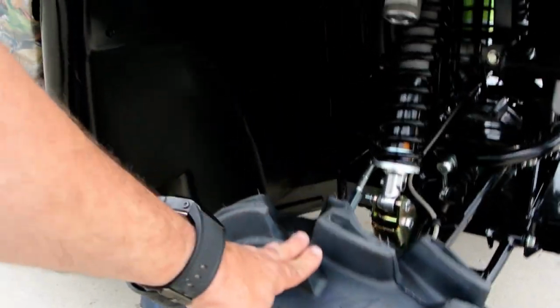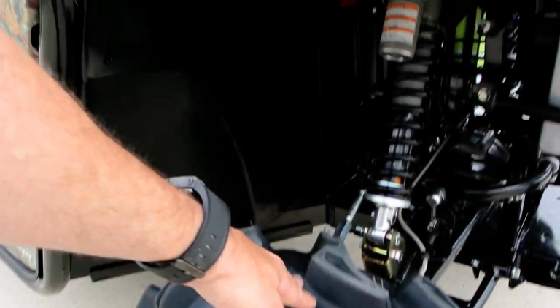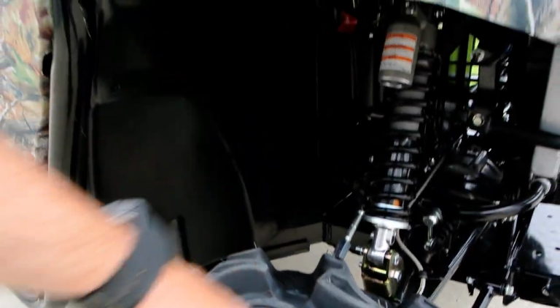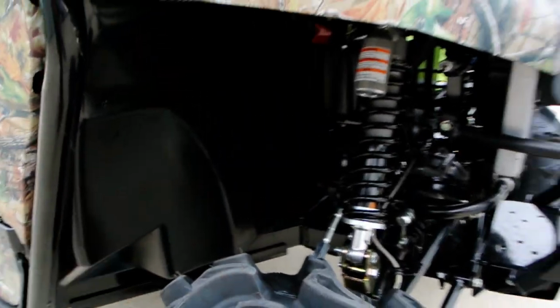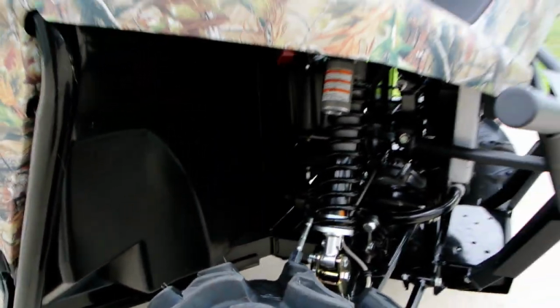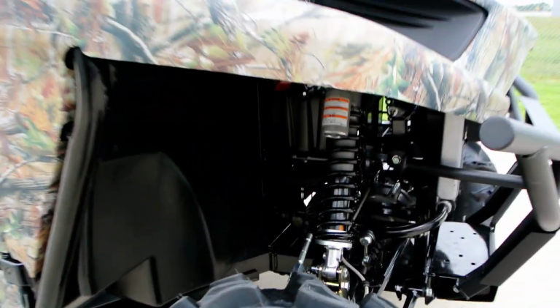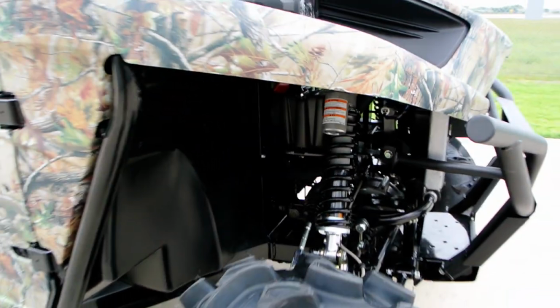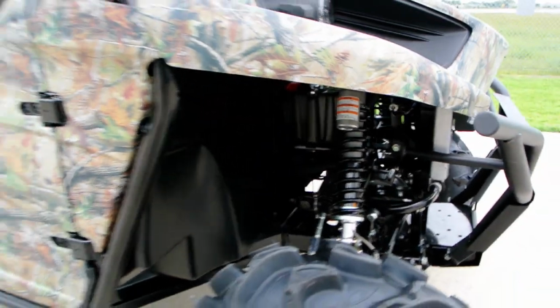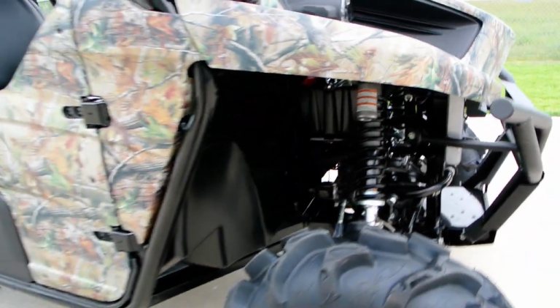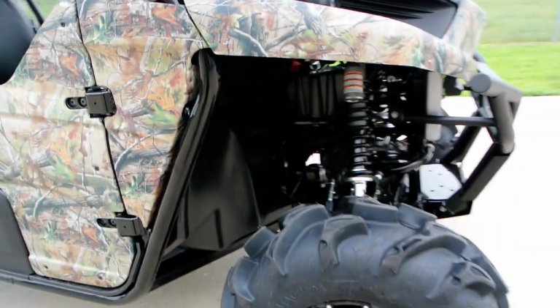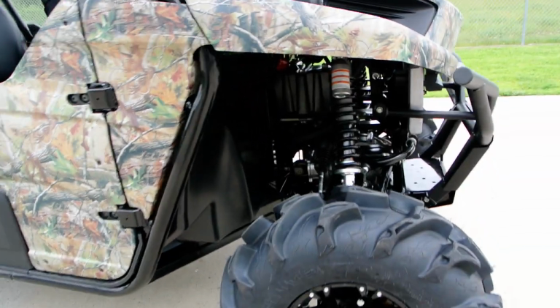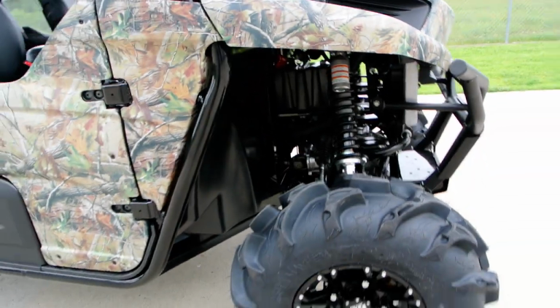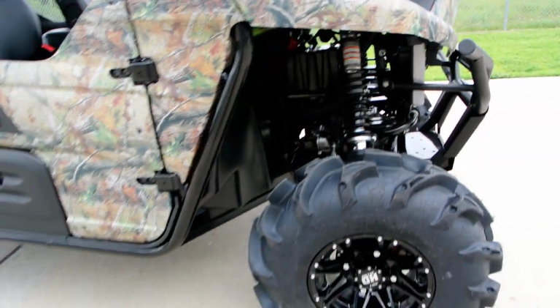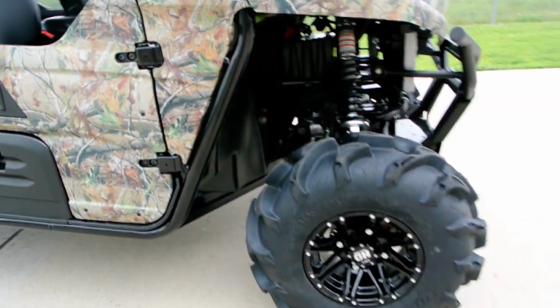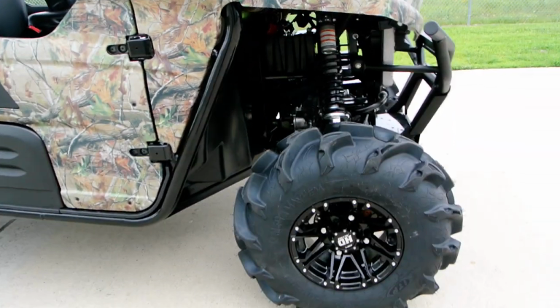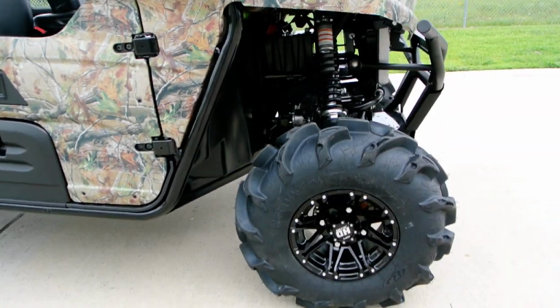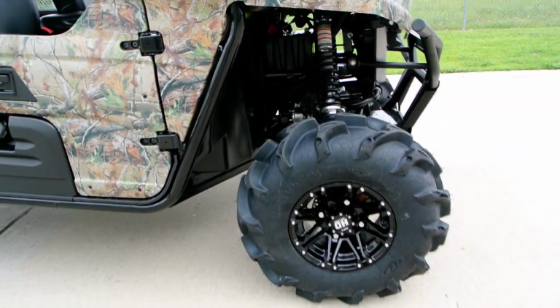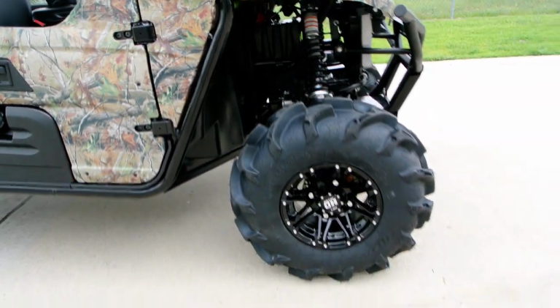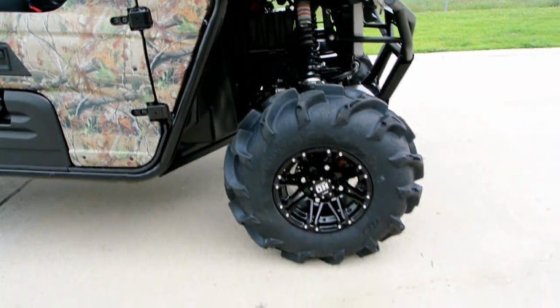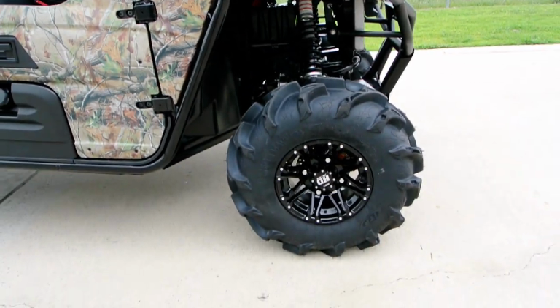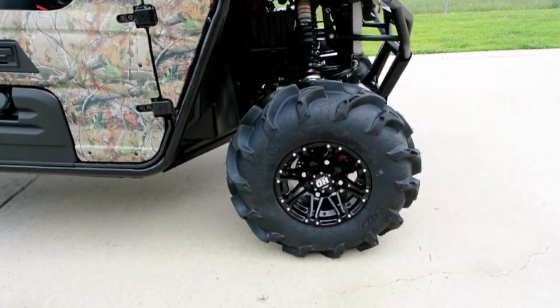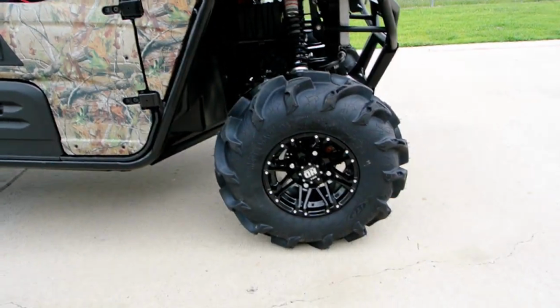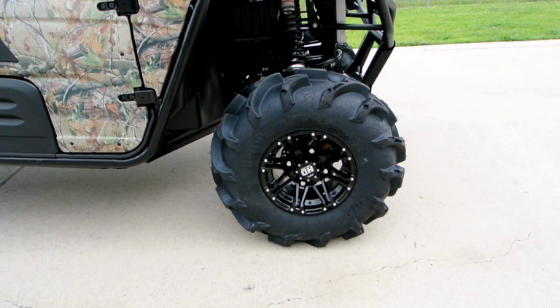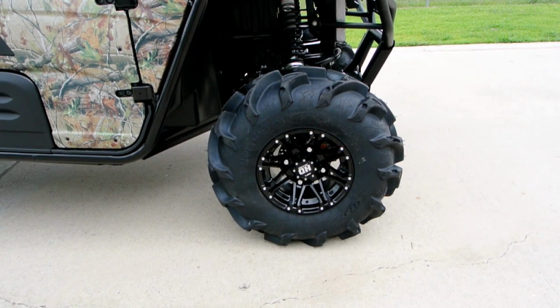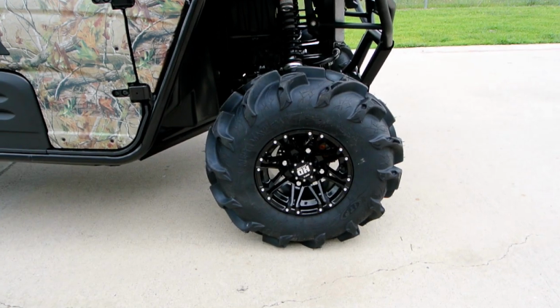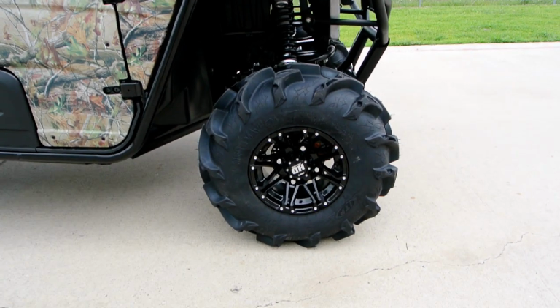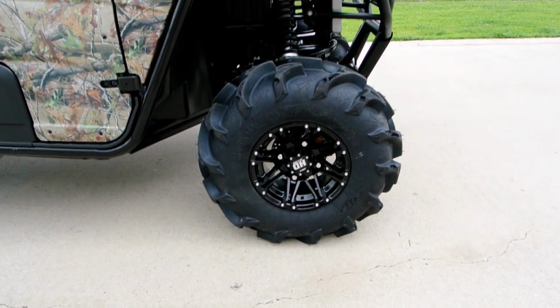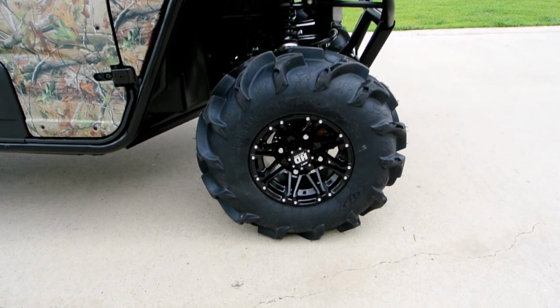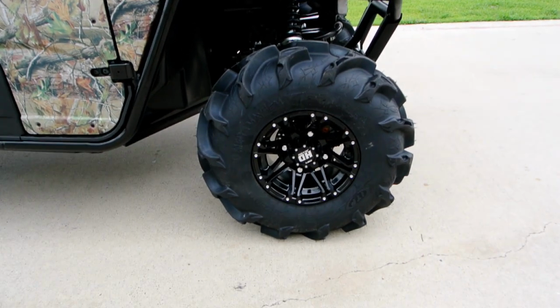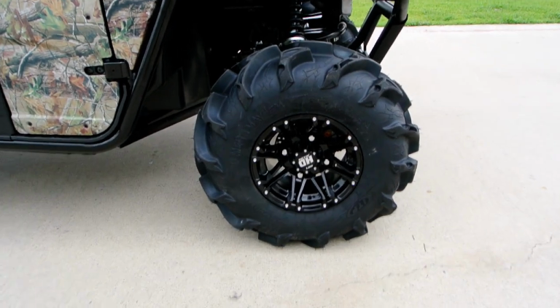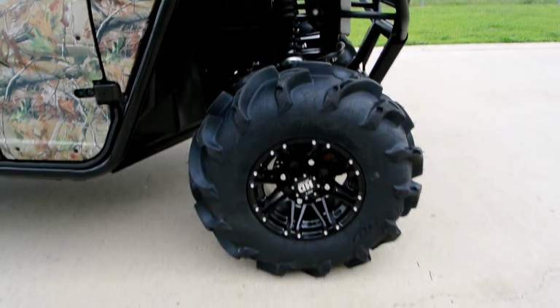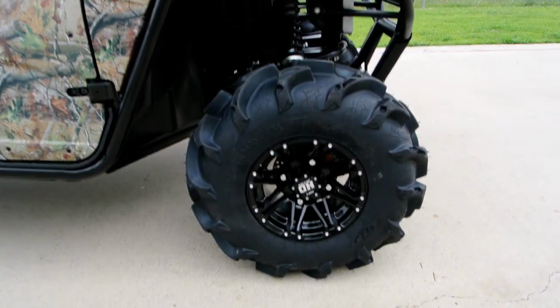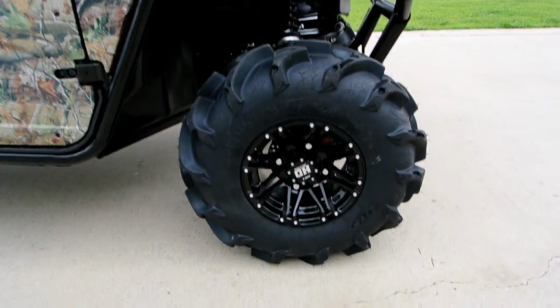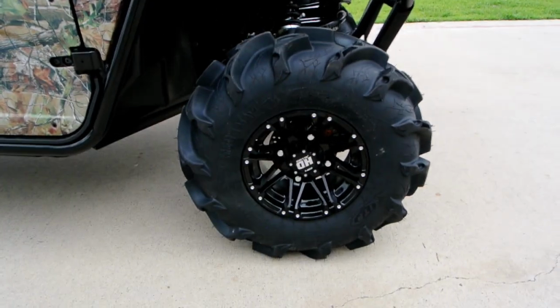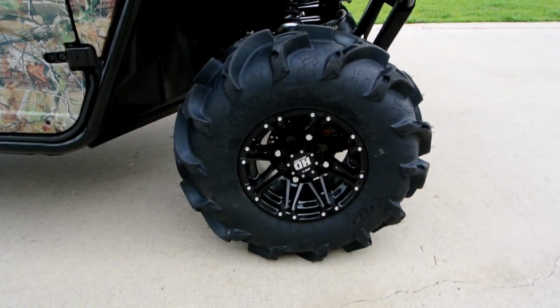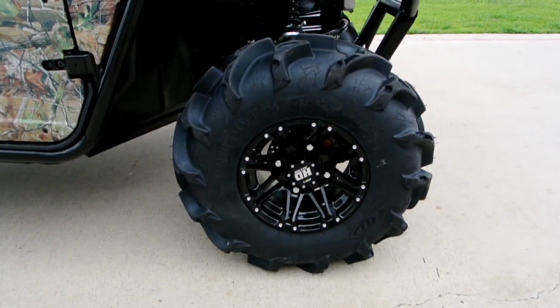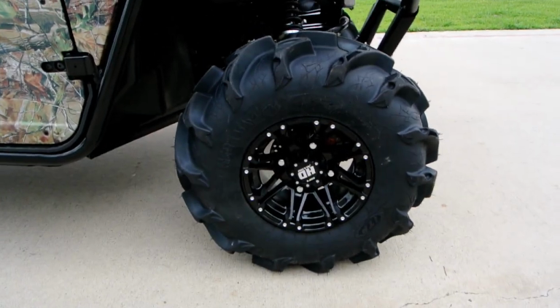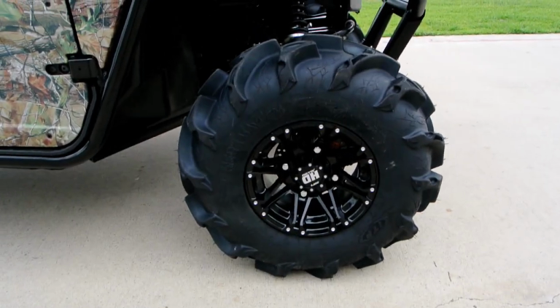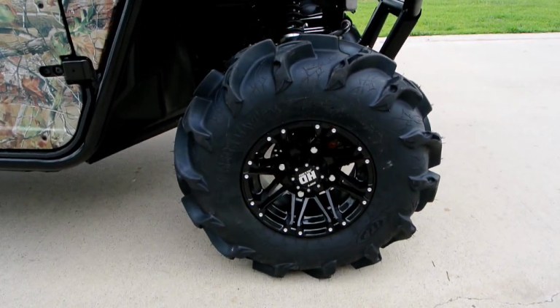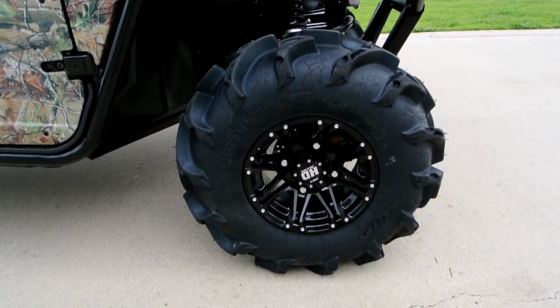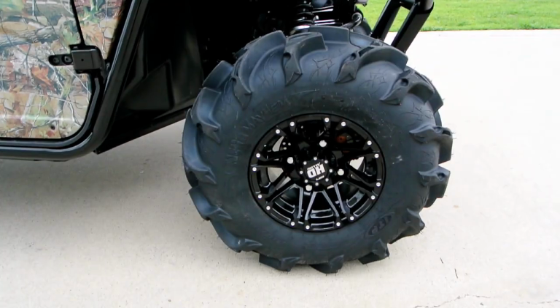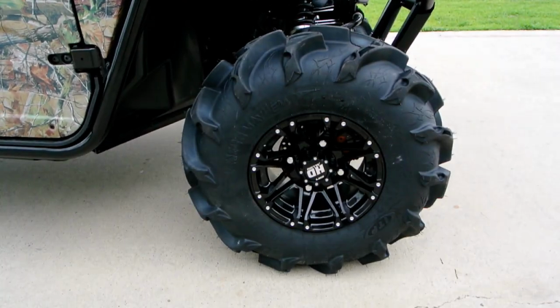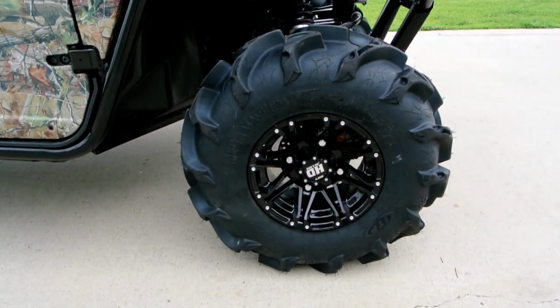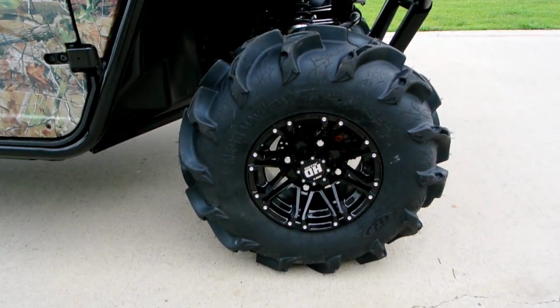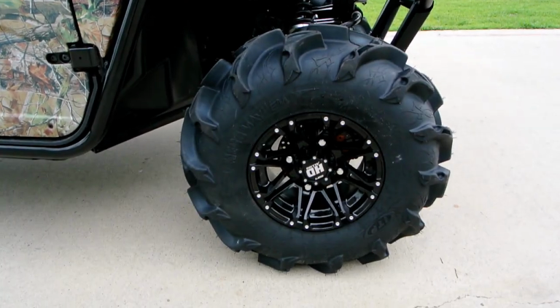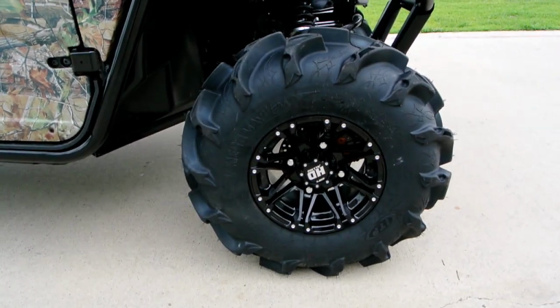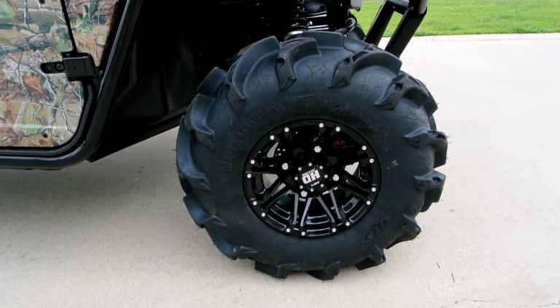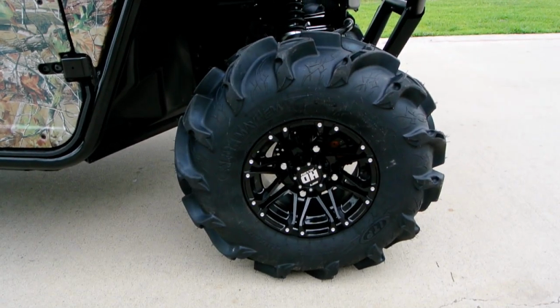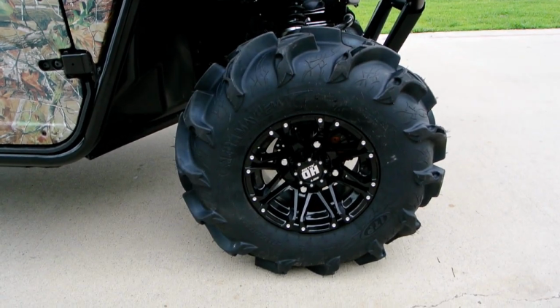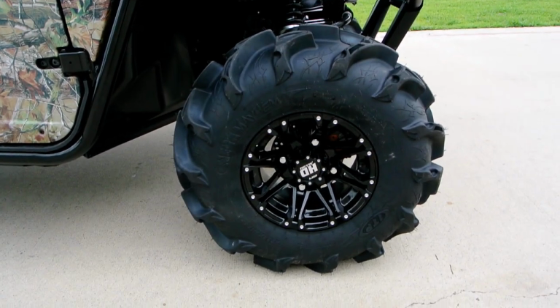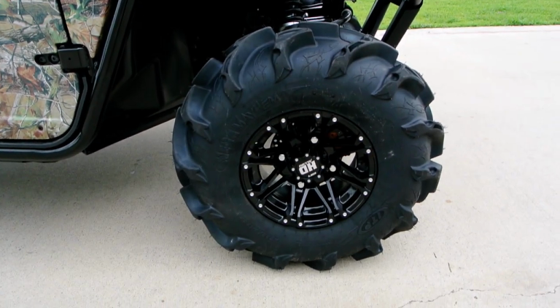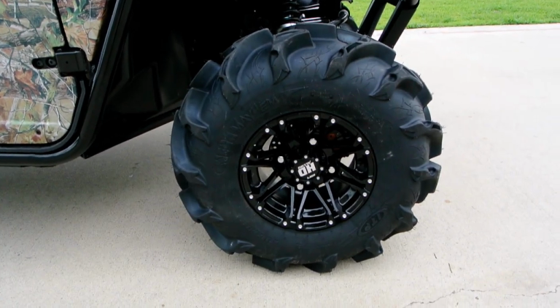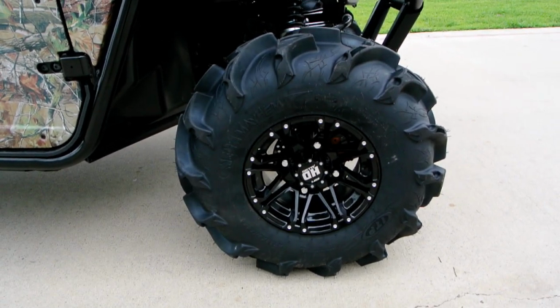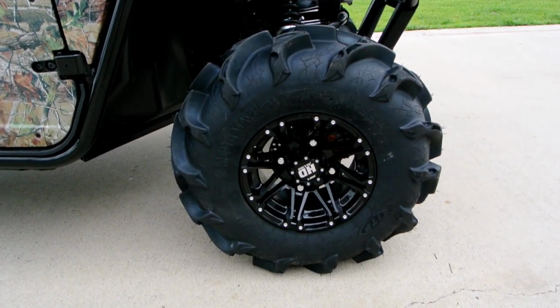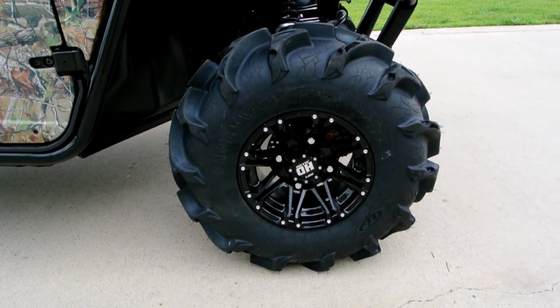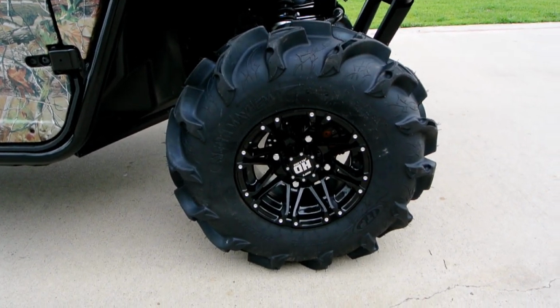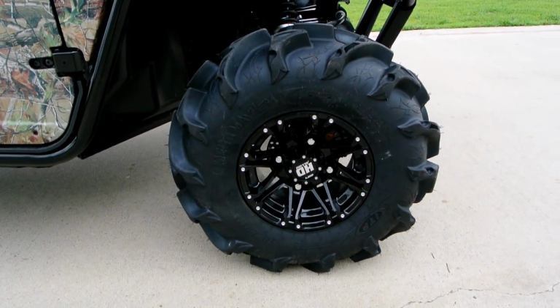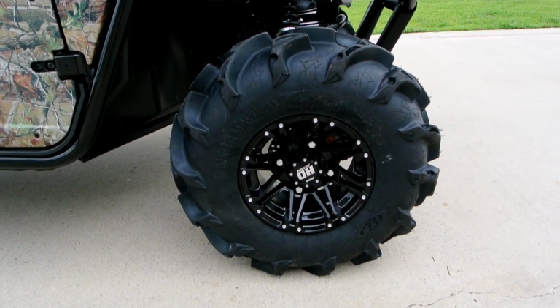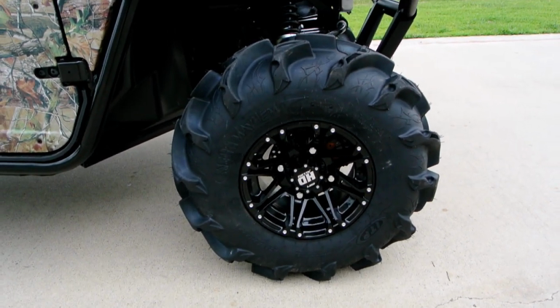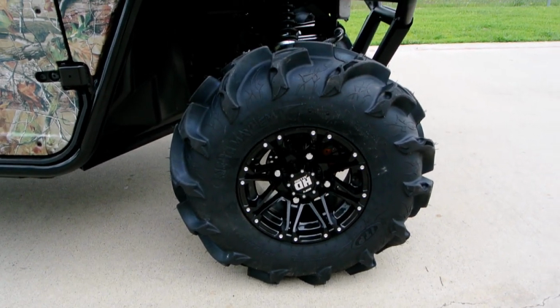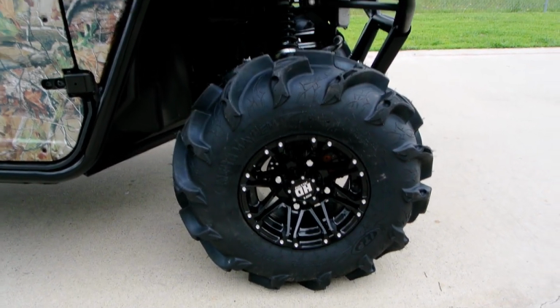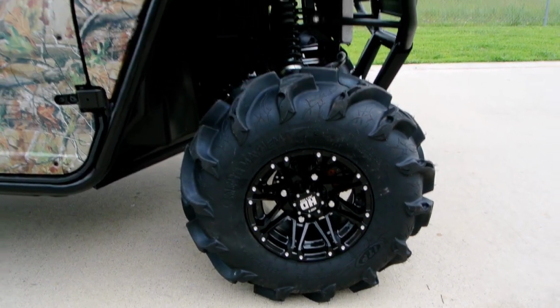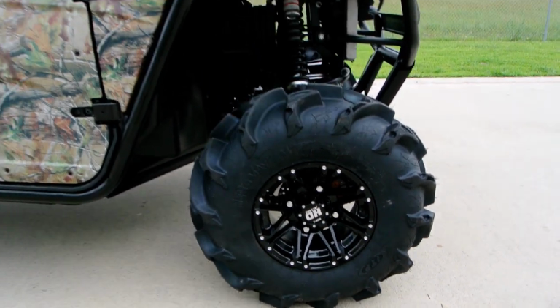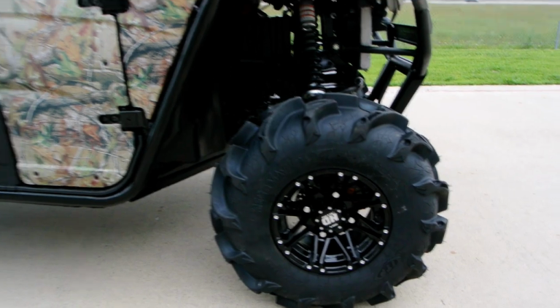28 inches tall, so not to overwork the unit too much. It's got a set of STI HD2 Gloss Black Alloy Wheels.